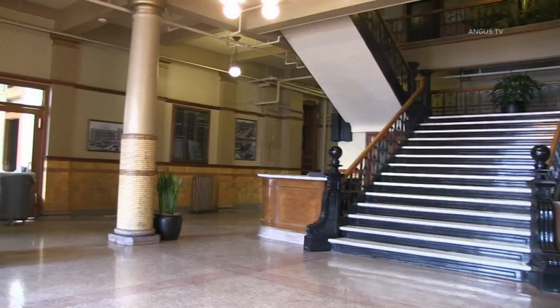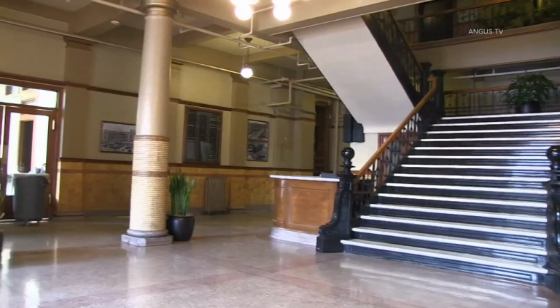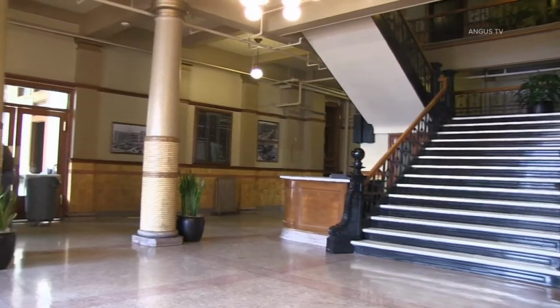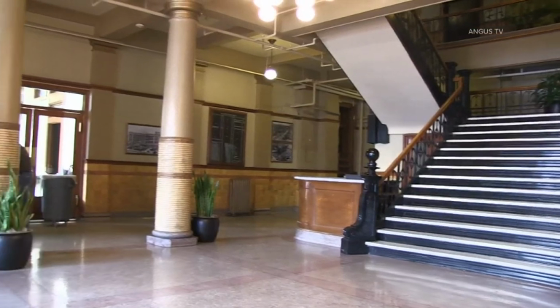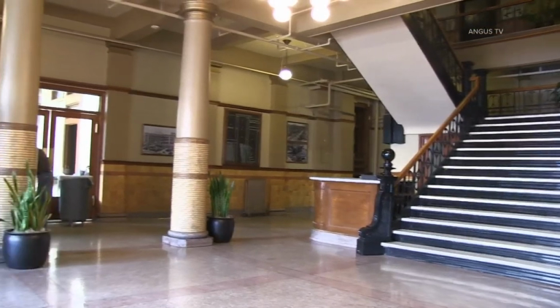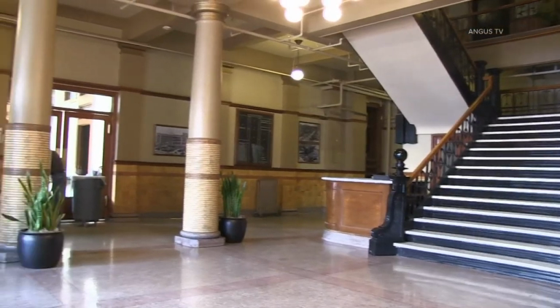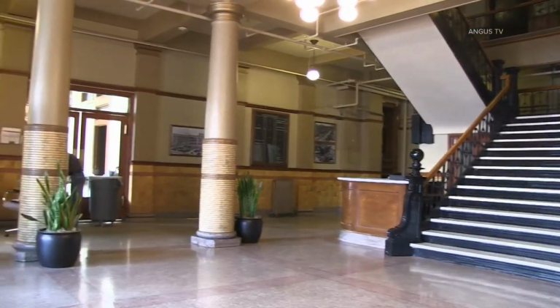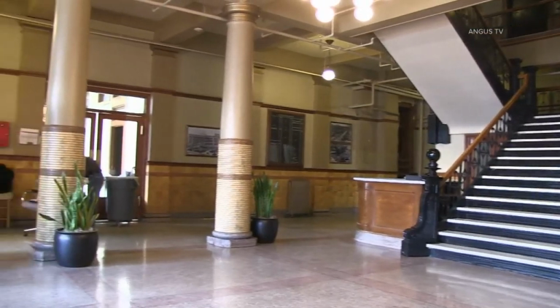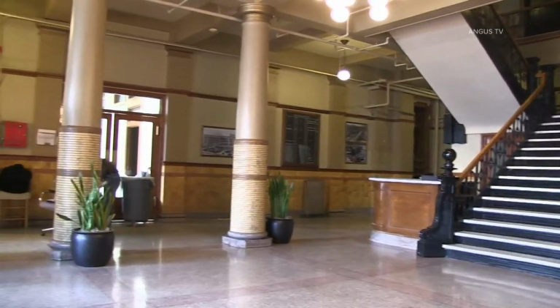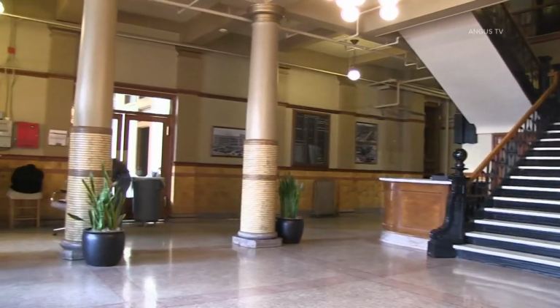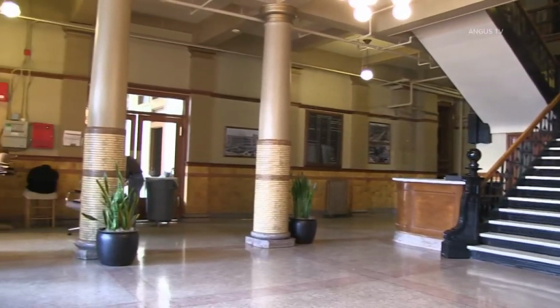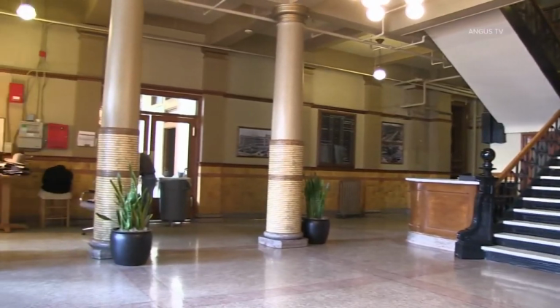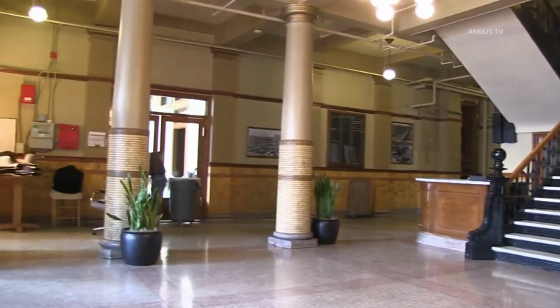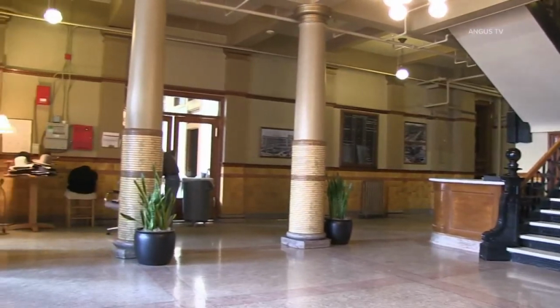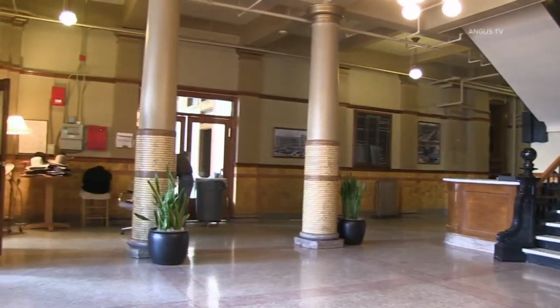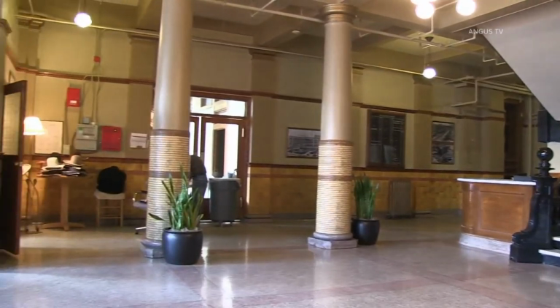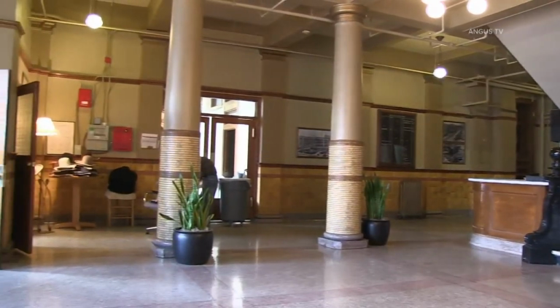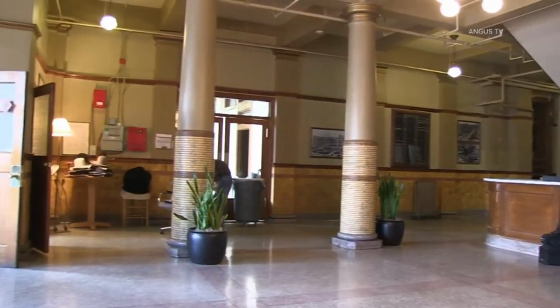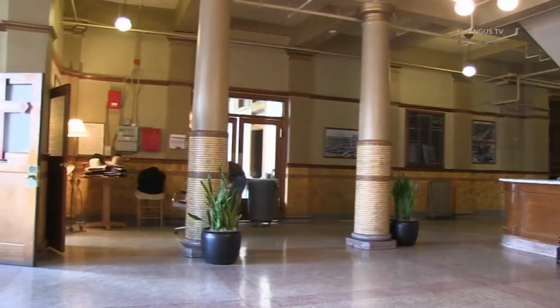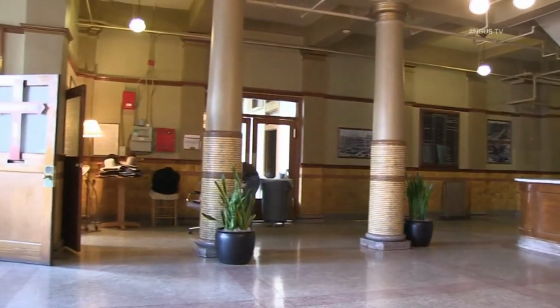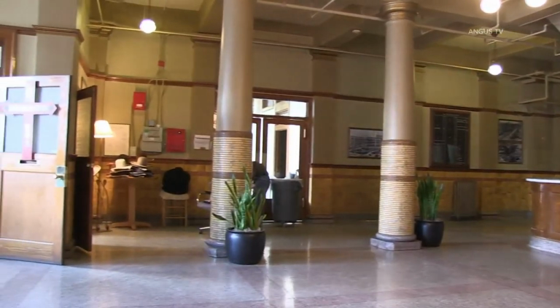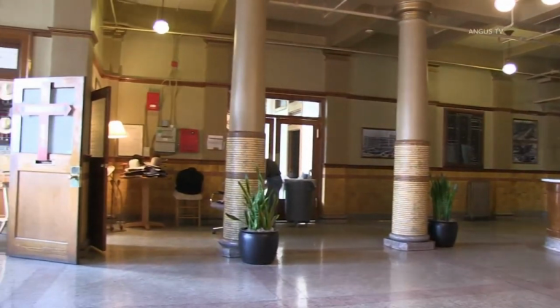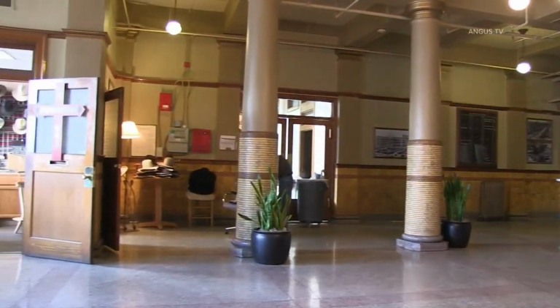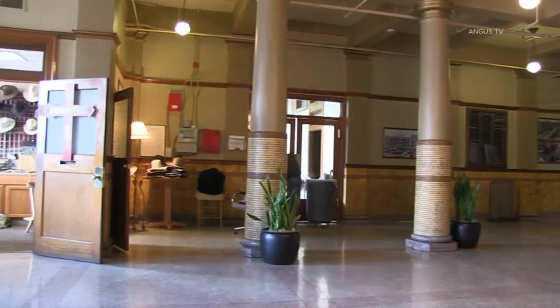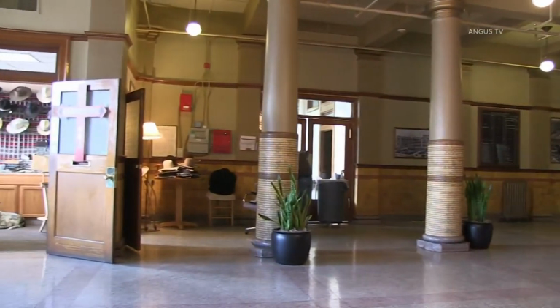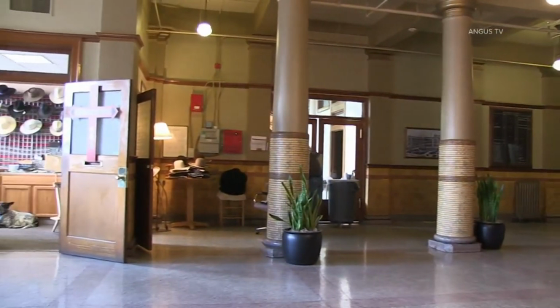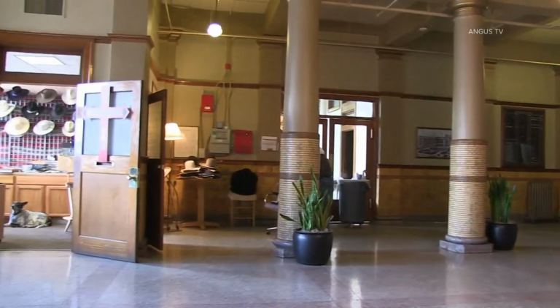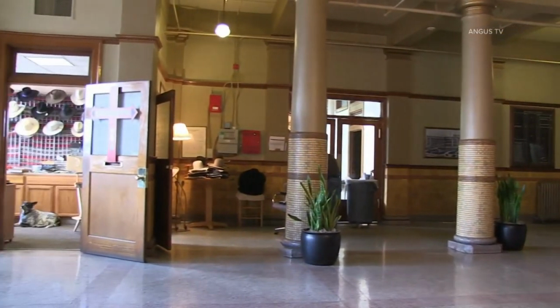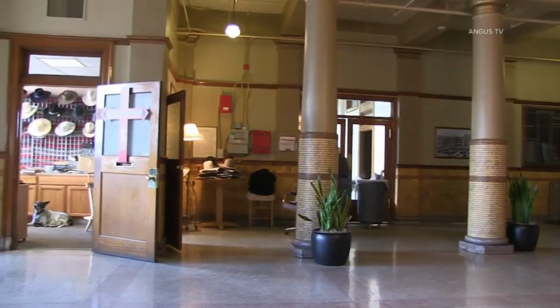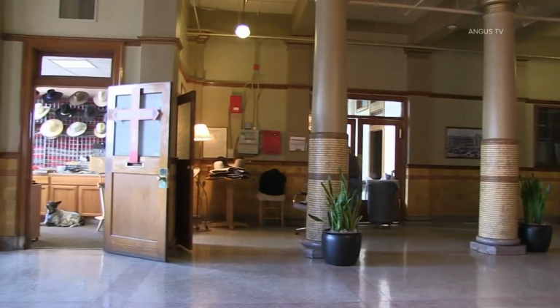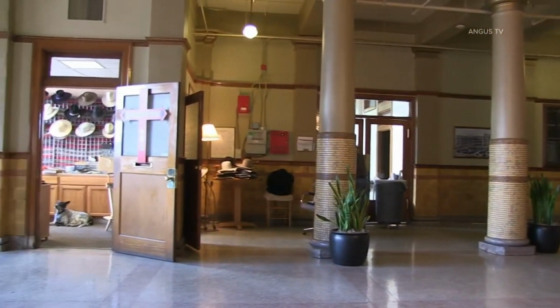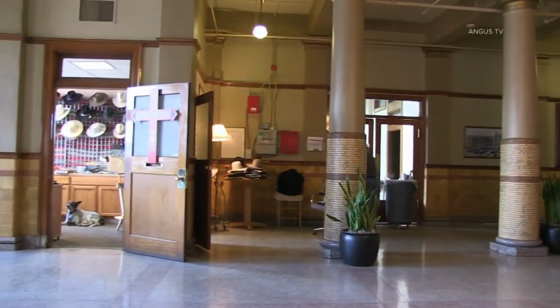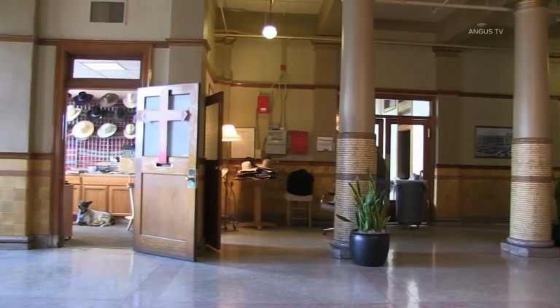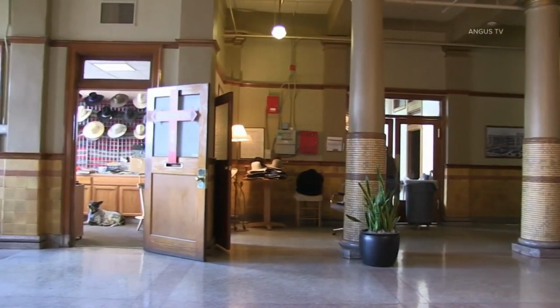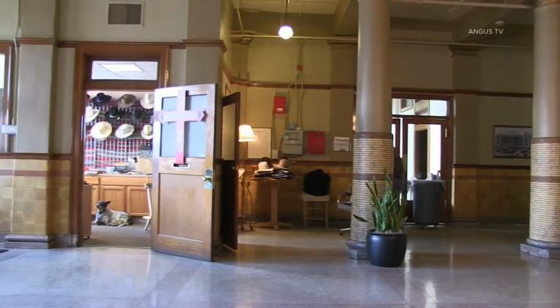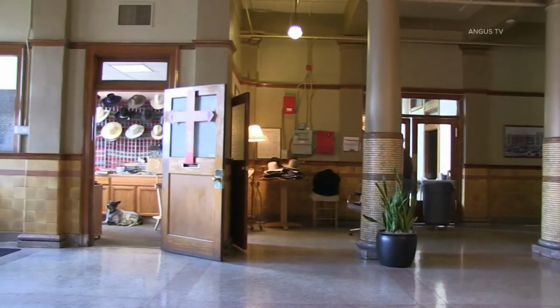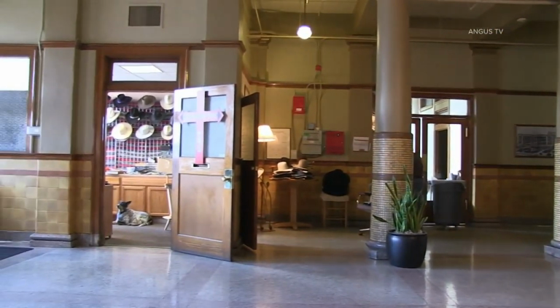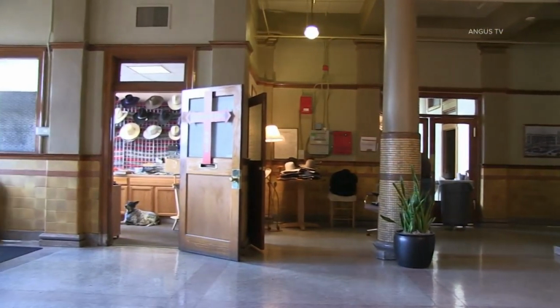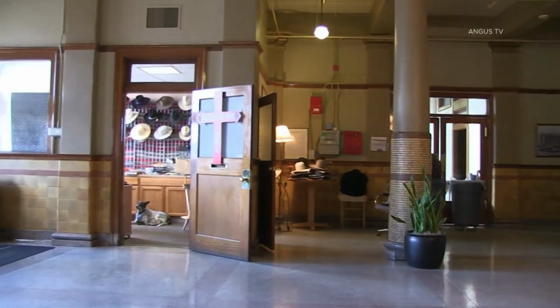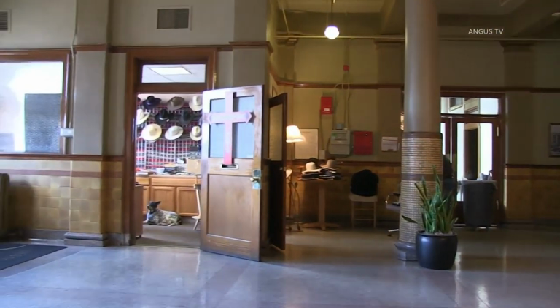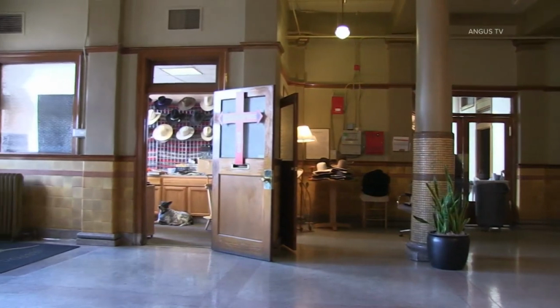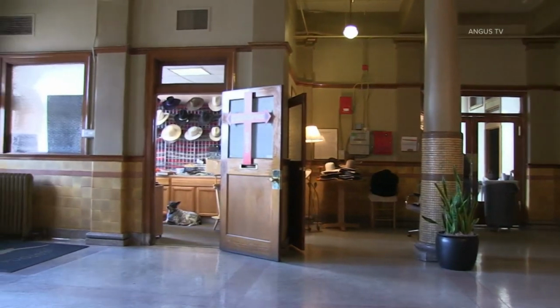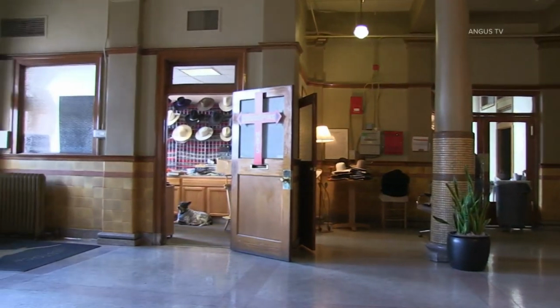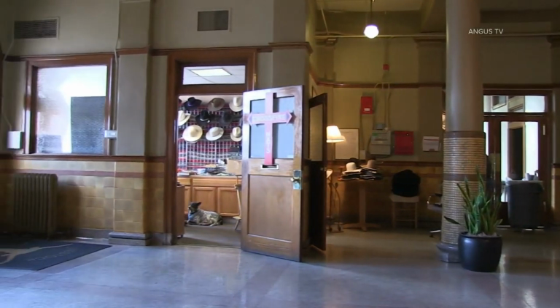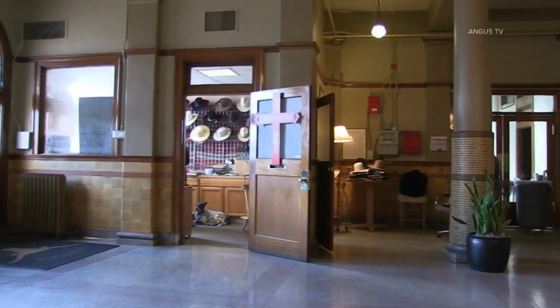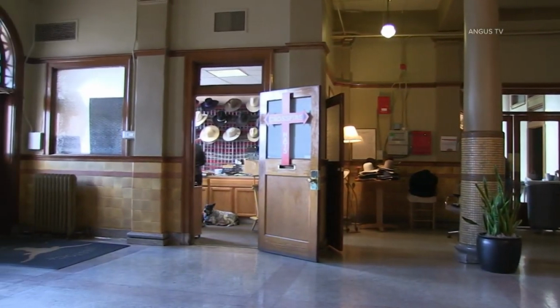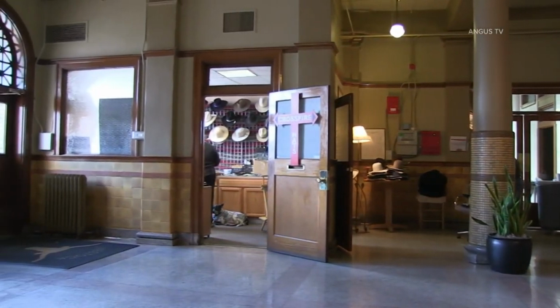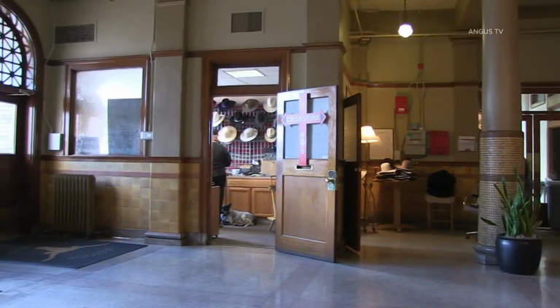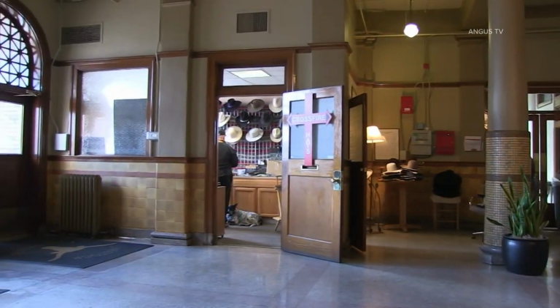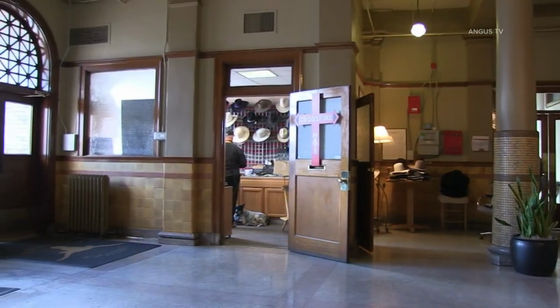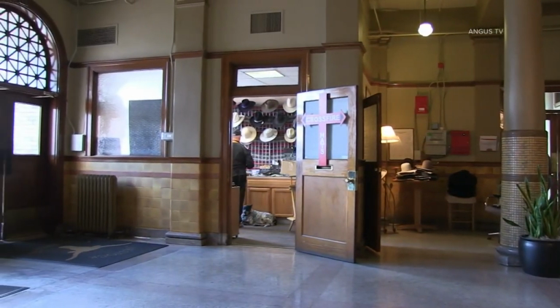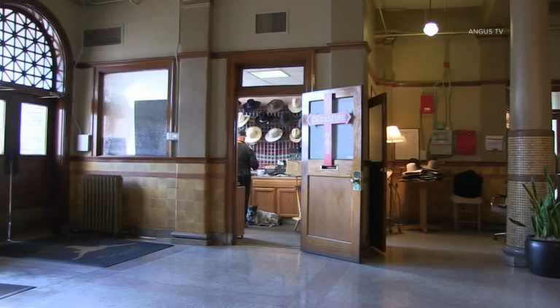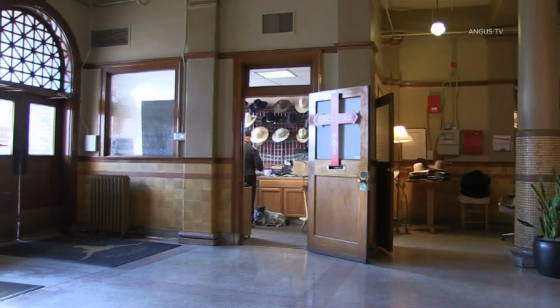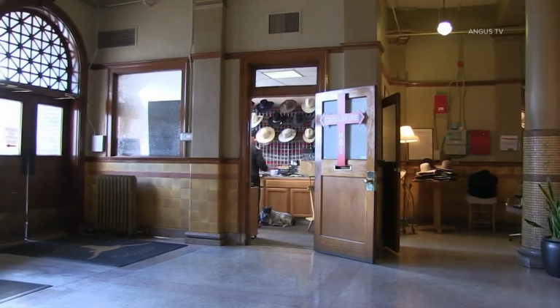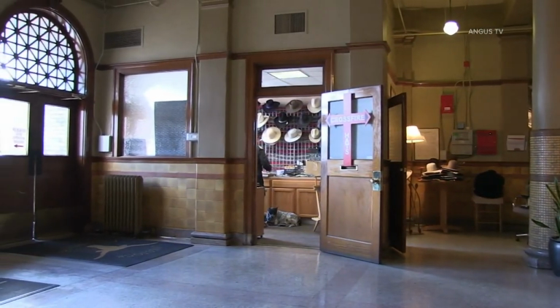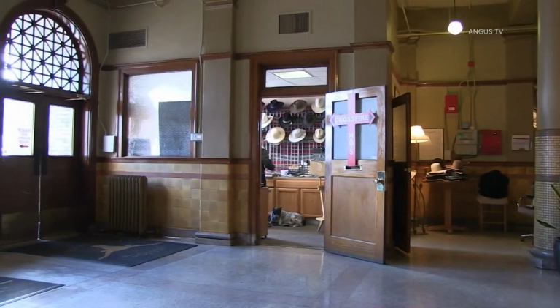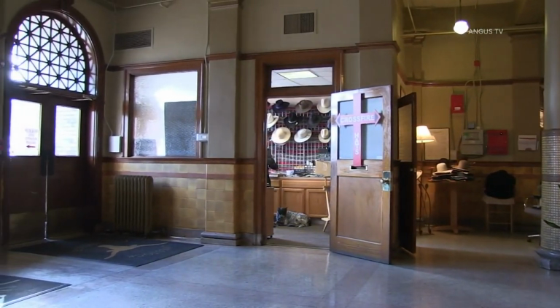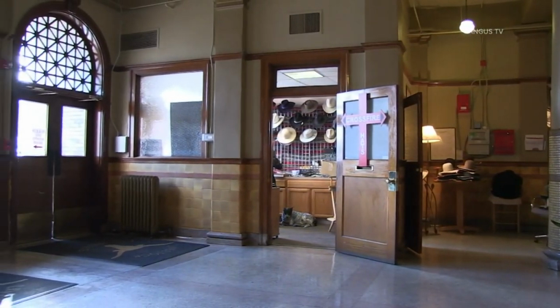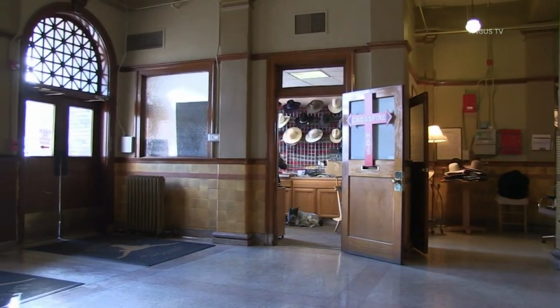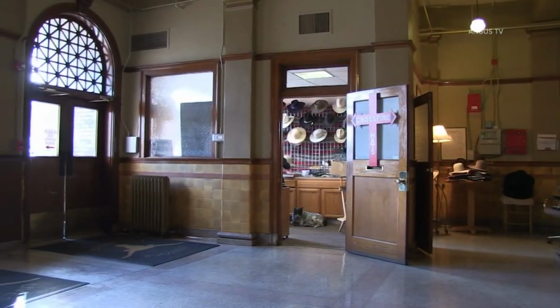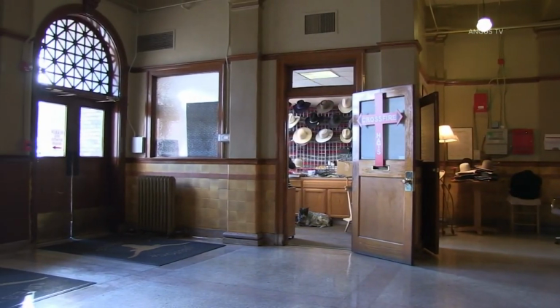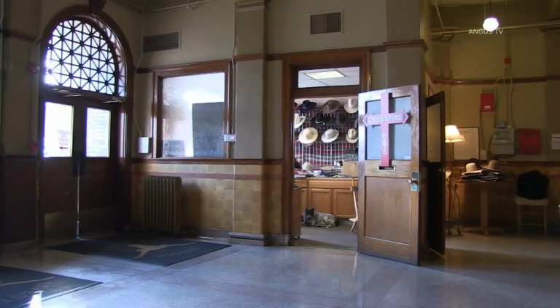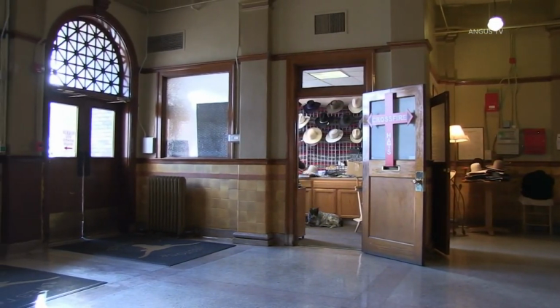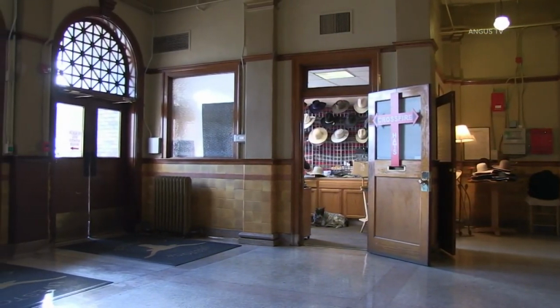I'm Lee Keltner. My business is here in the Livestock Exchange Building in Denver, Colorado, and we're keeping the West alive one head at a time.